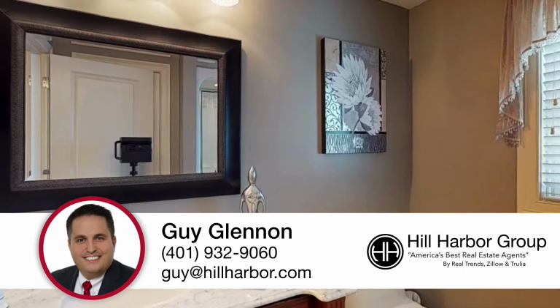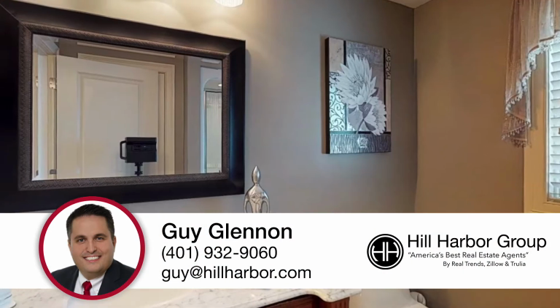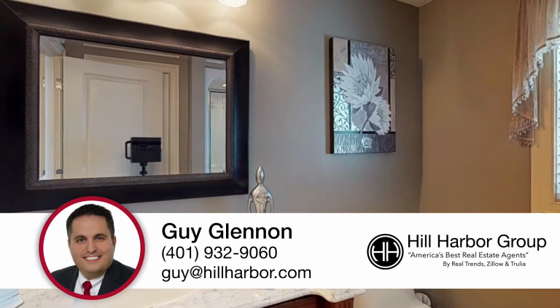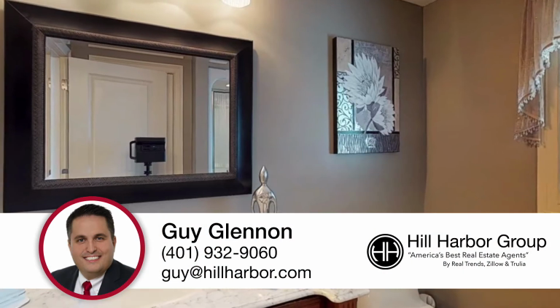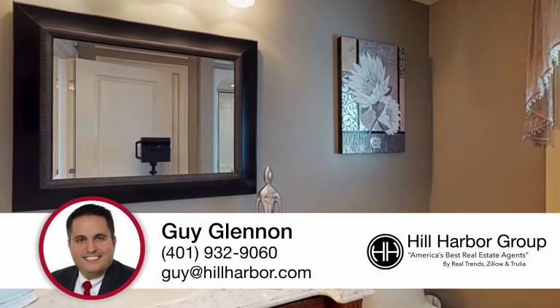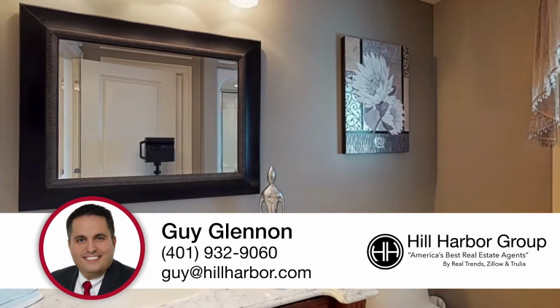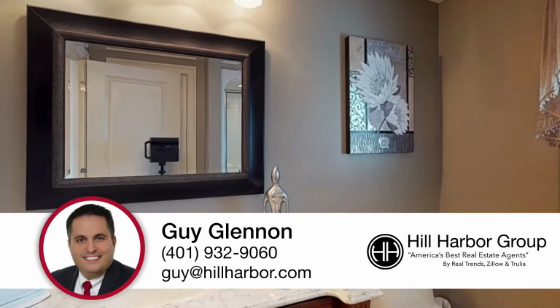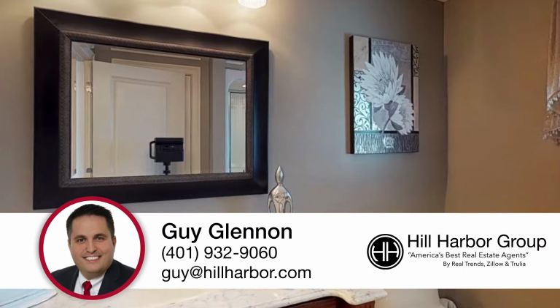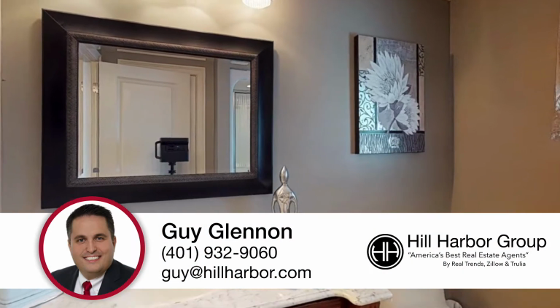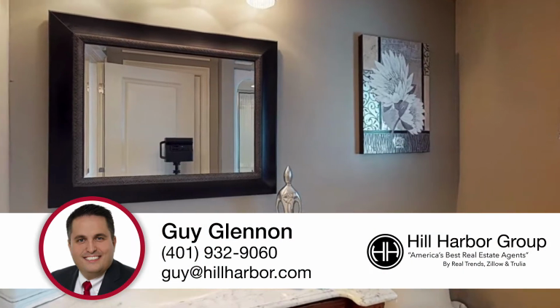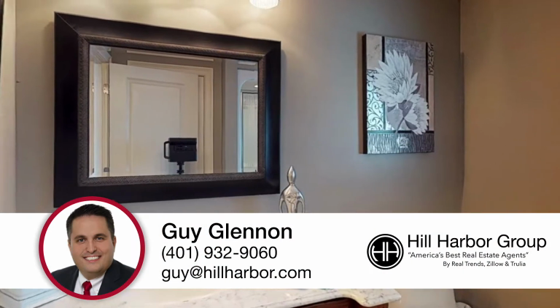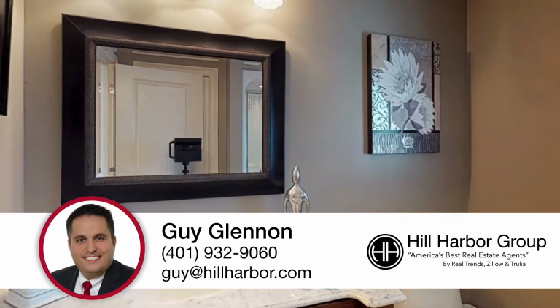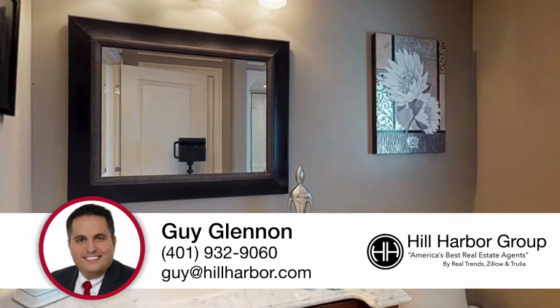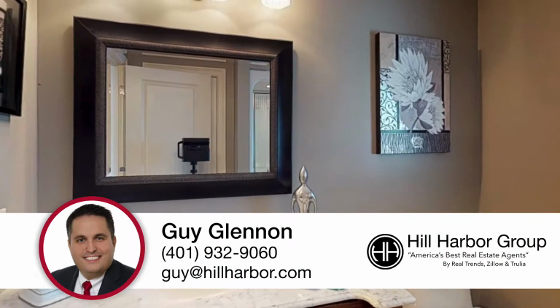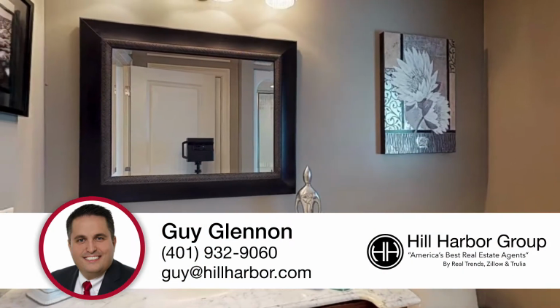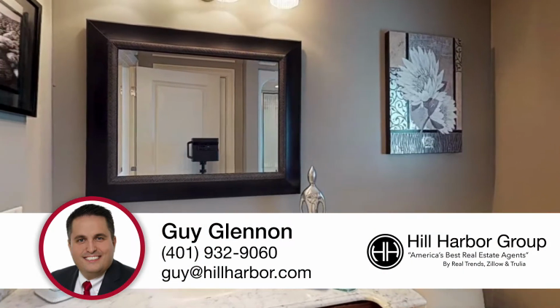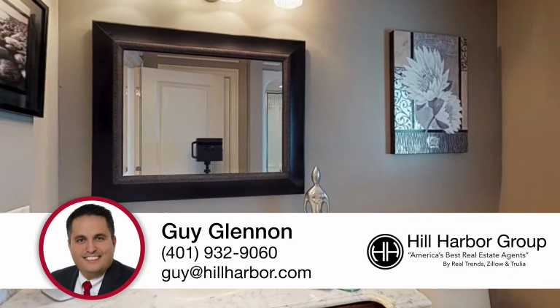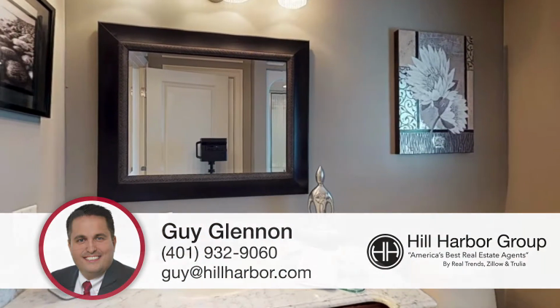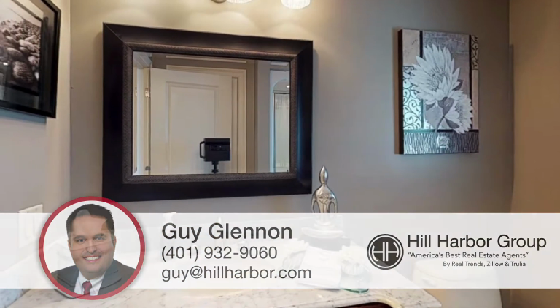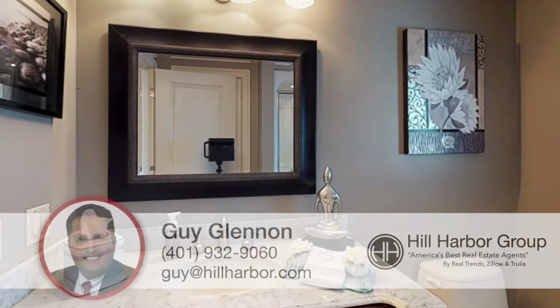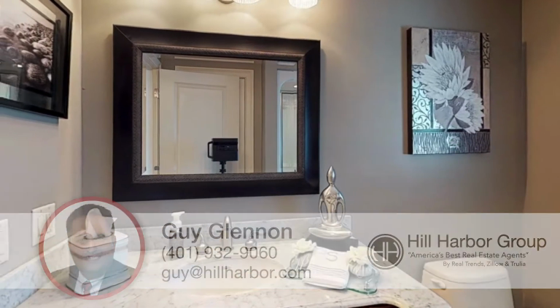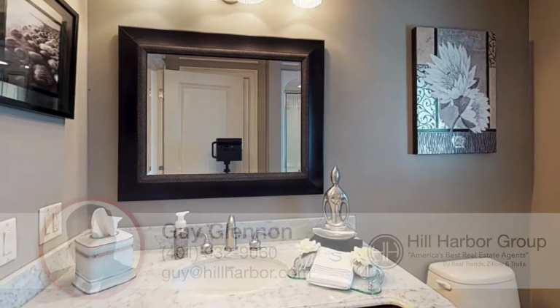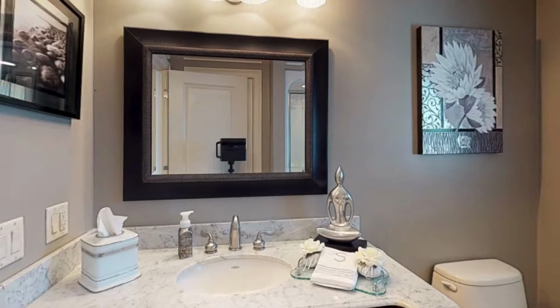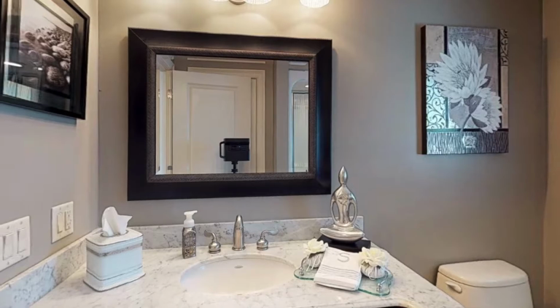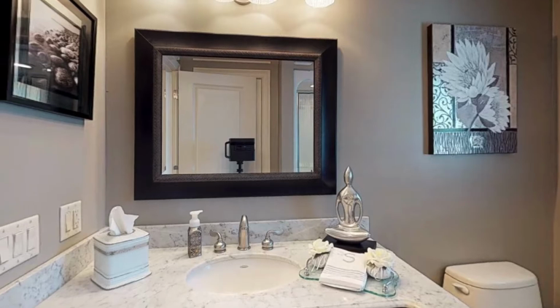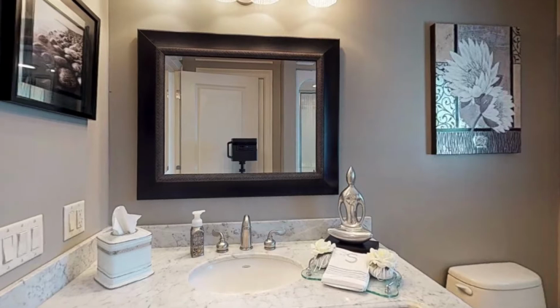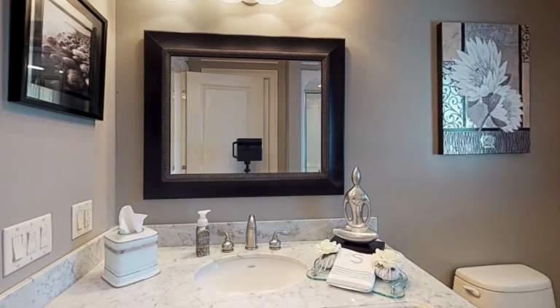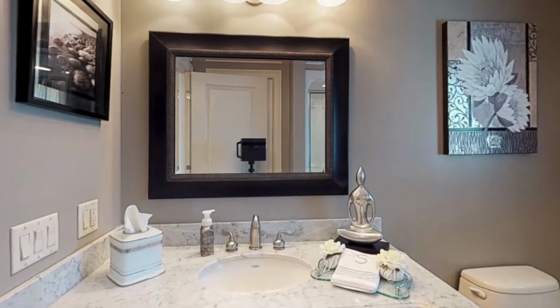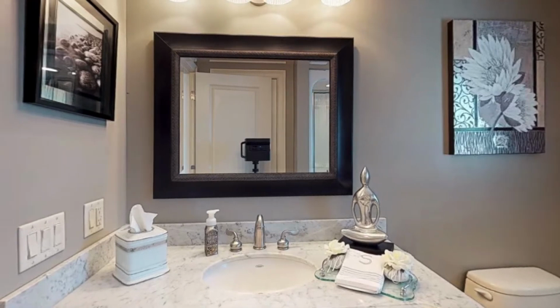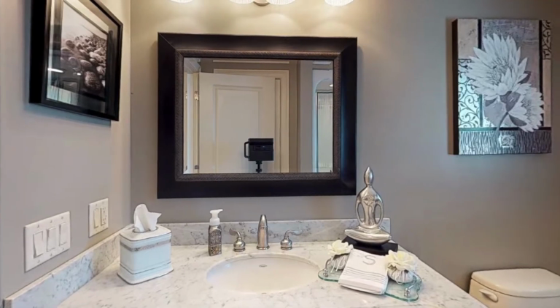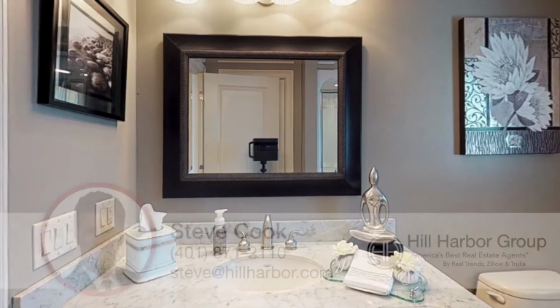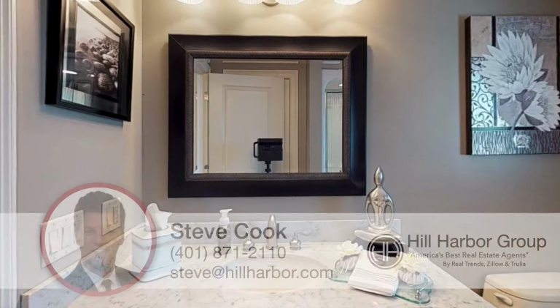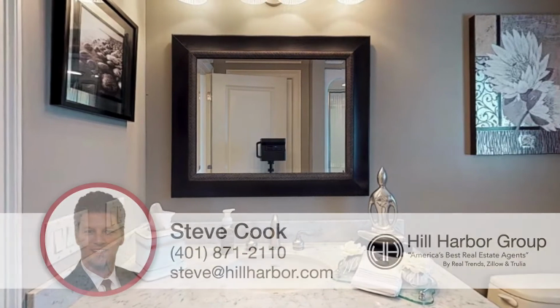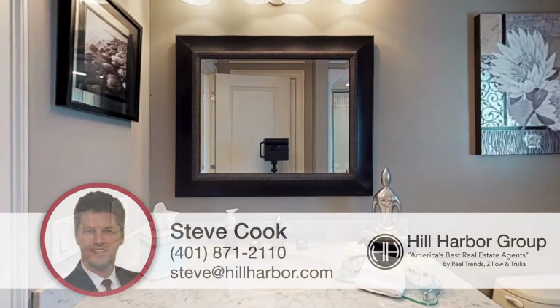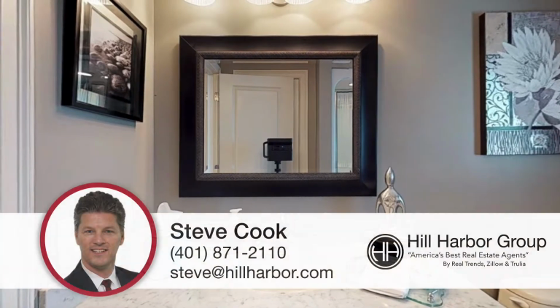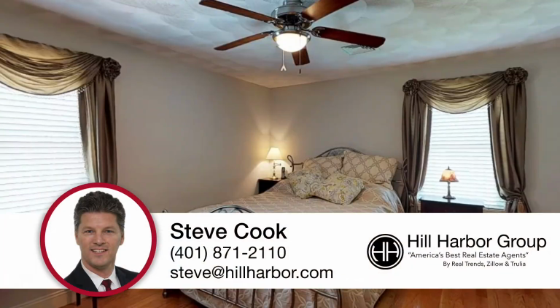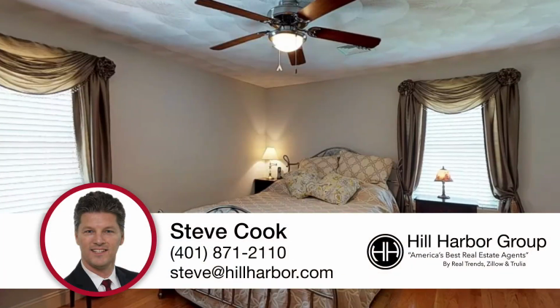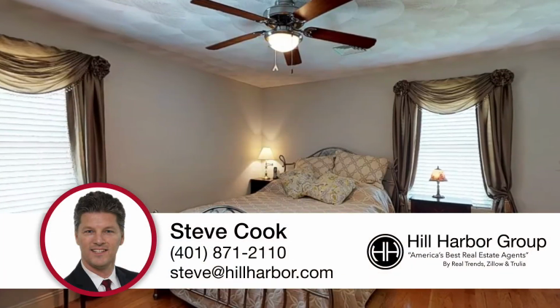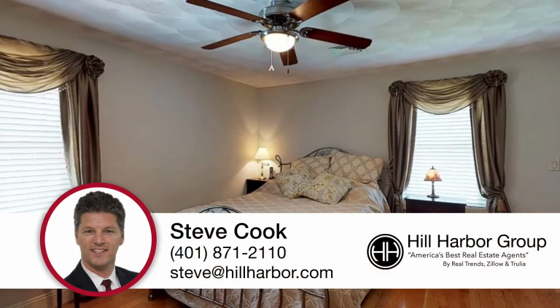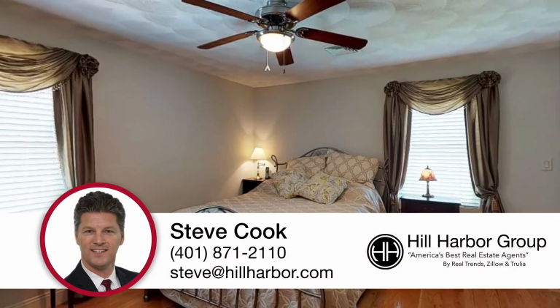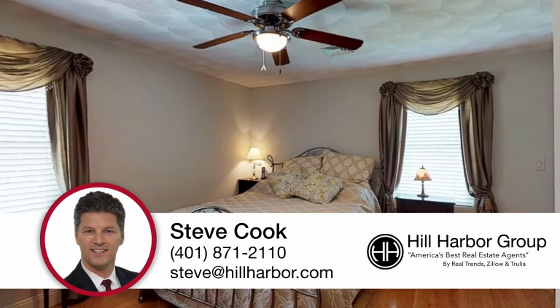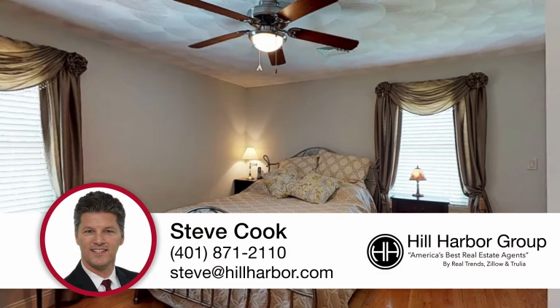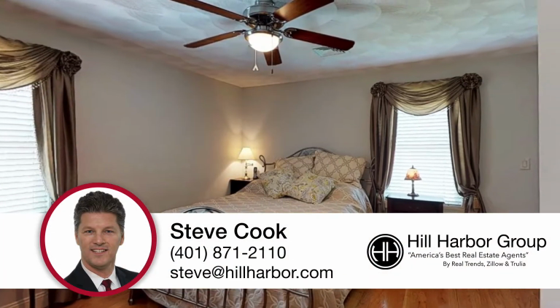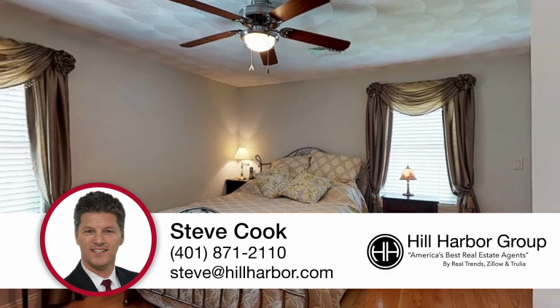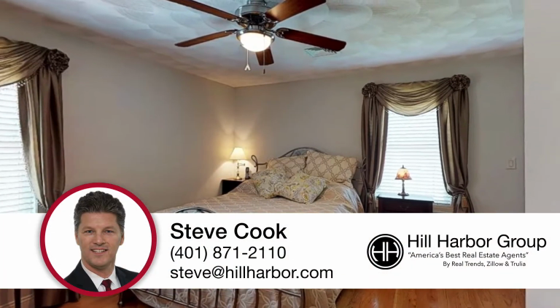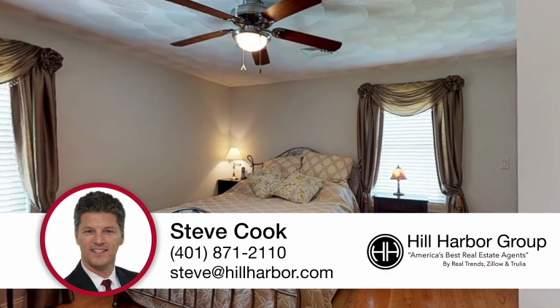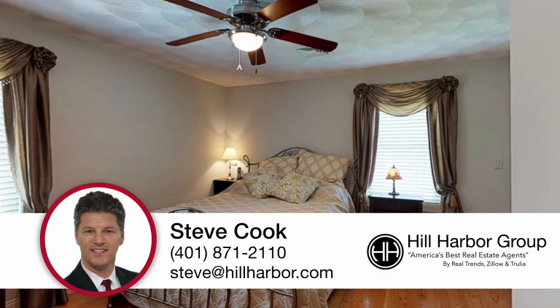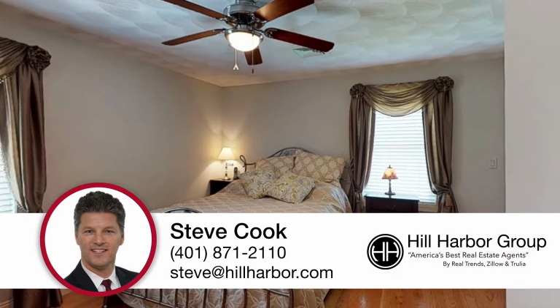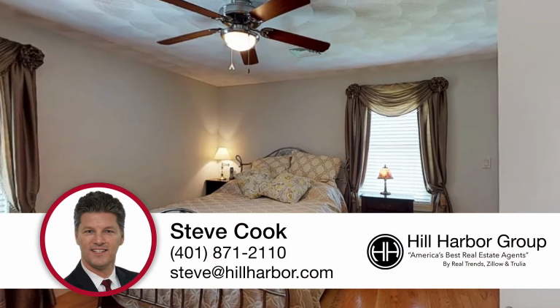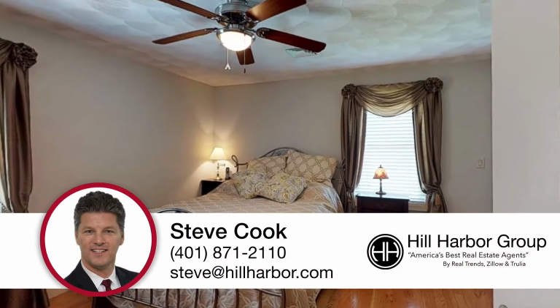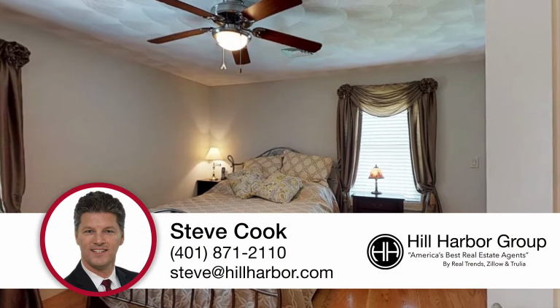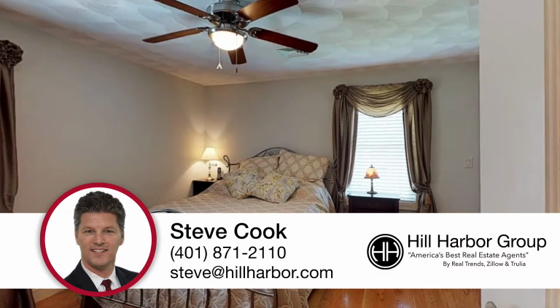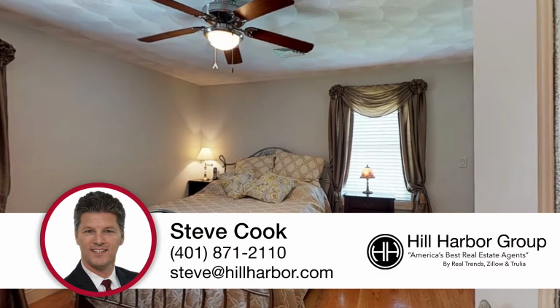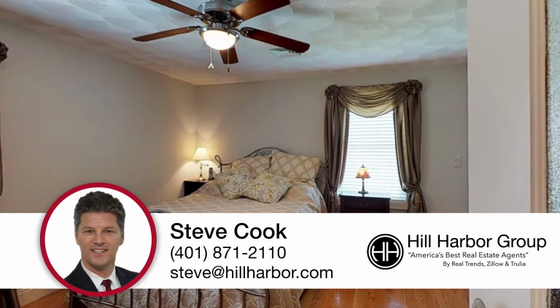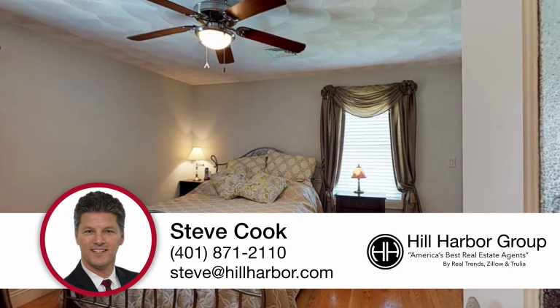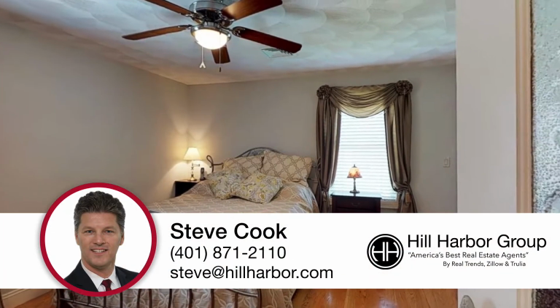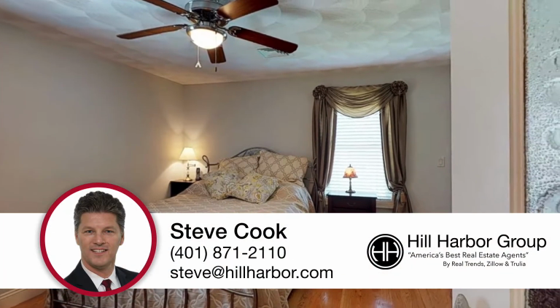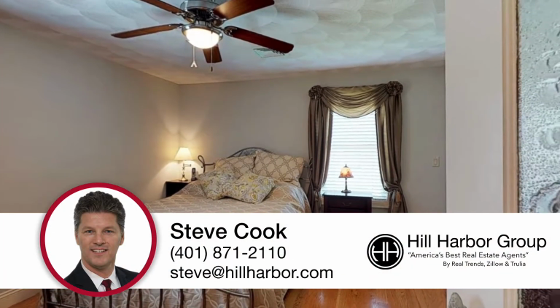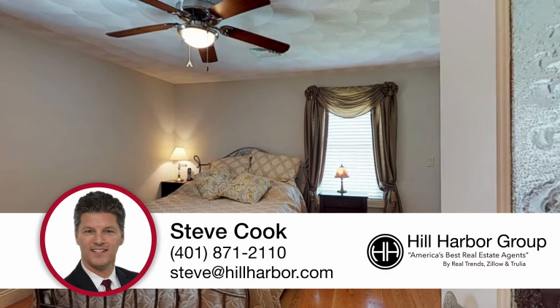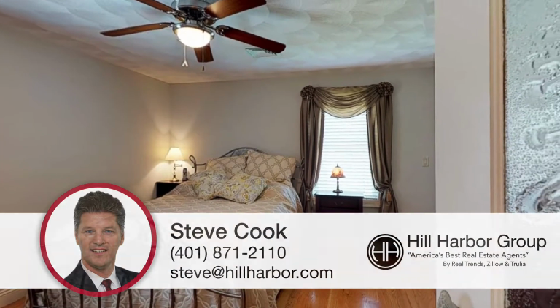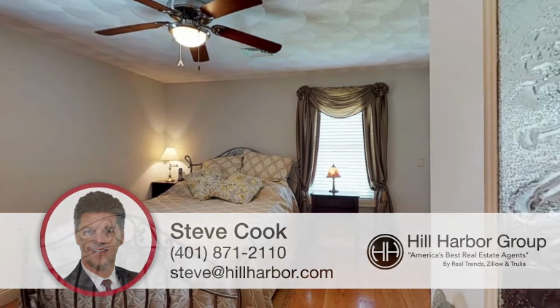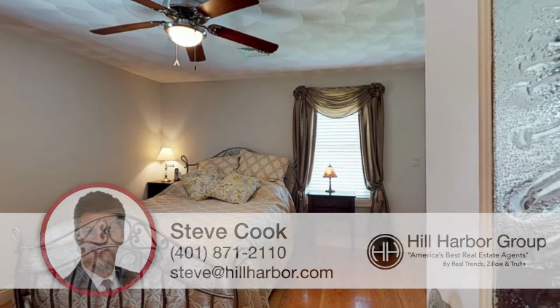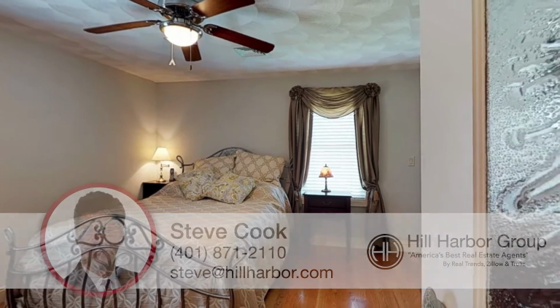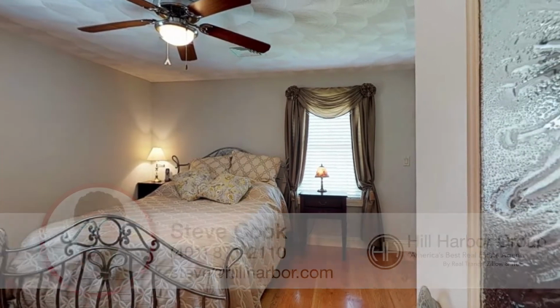If you would like a private showing or more information on this or any other property, please contact Steve Cook with the Hill Harbor Group.